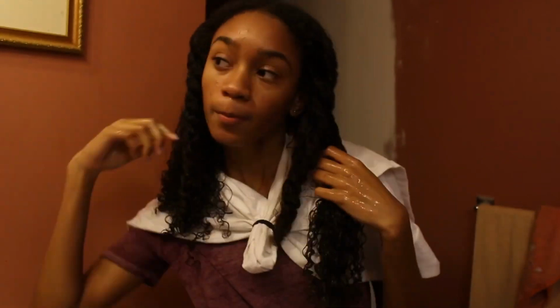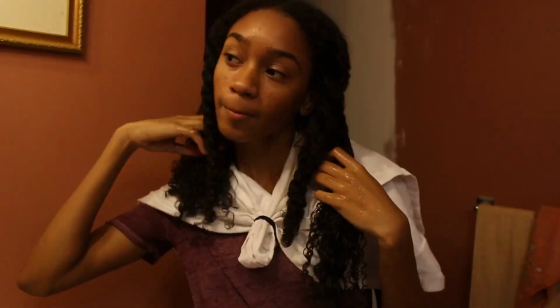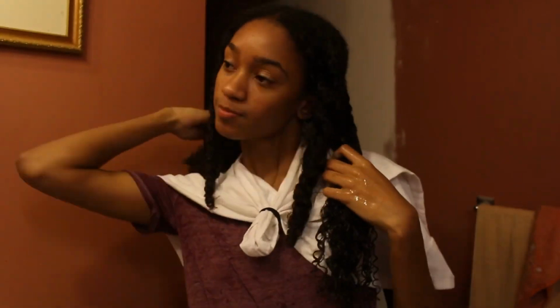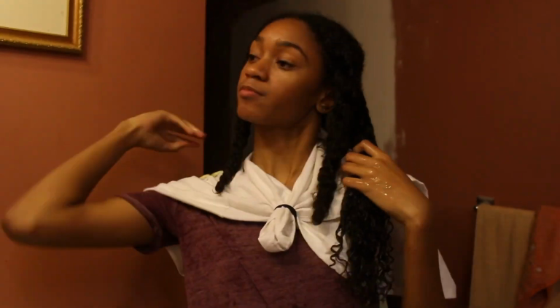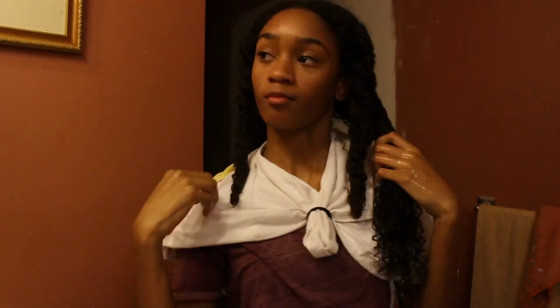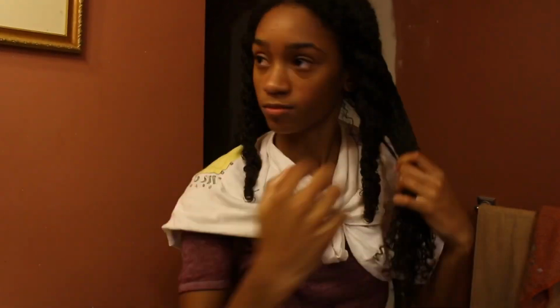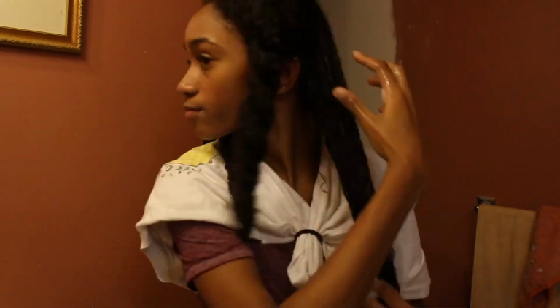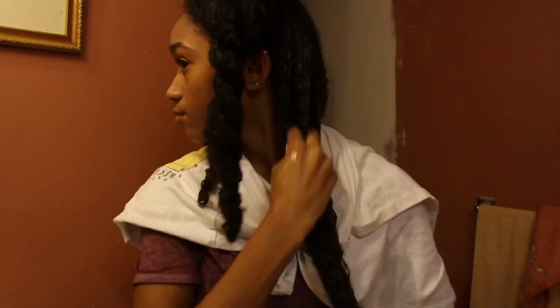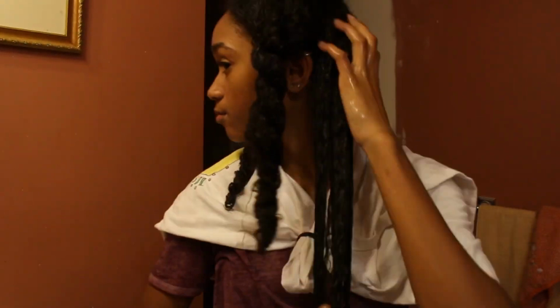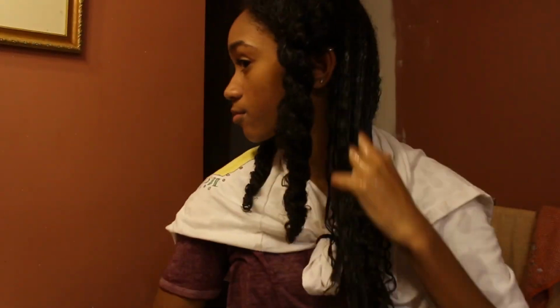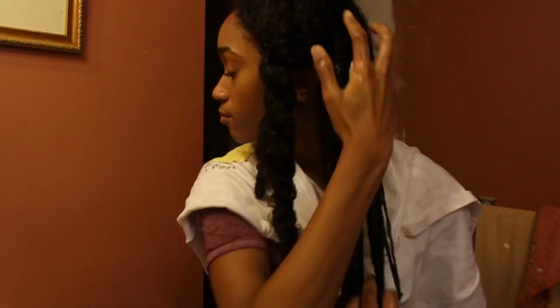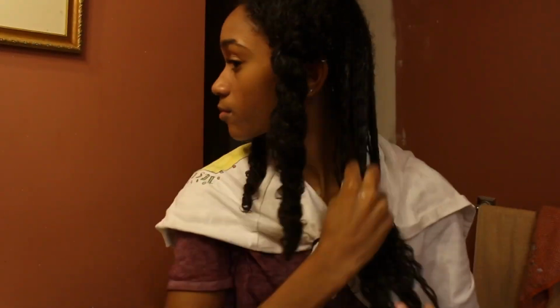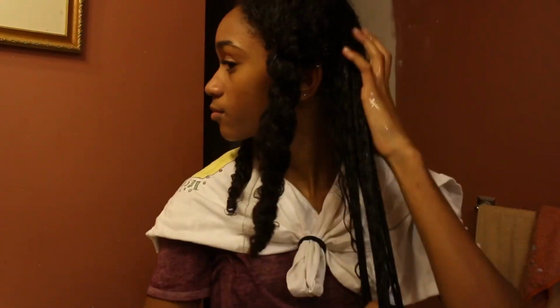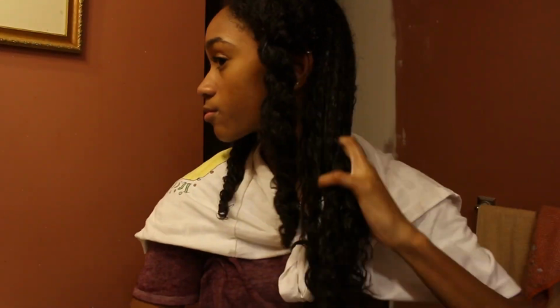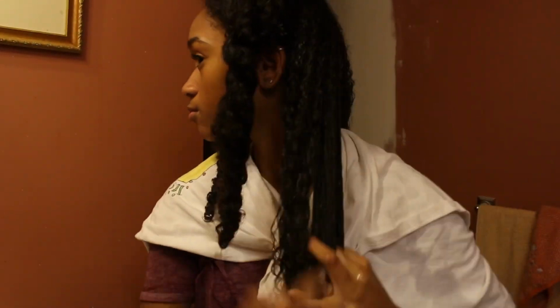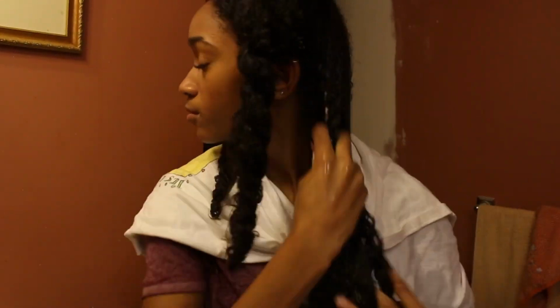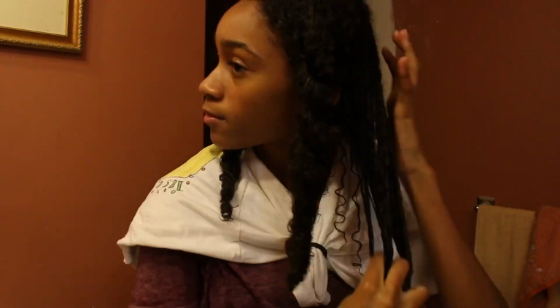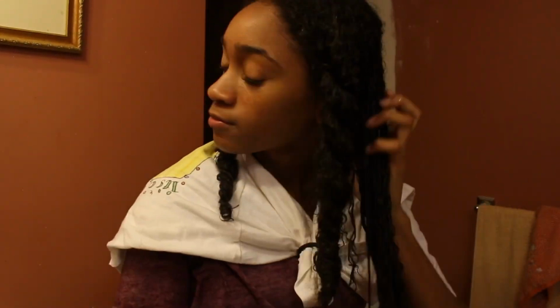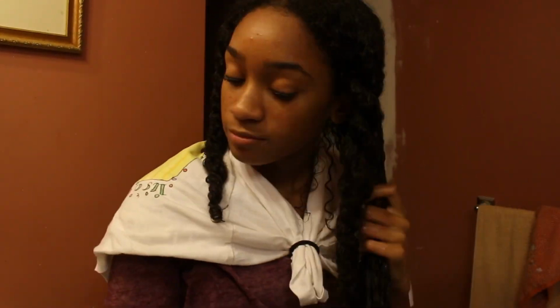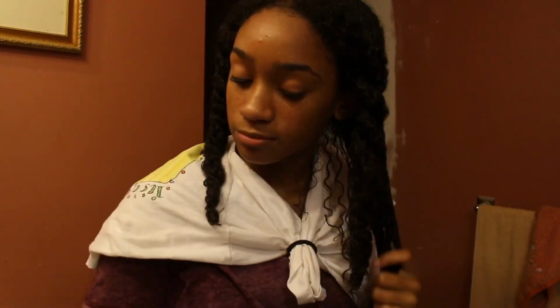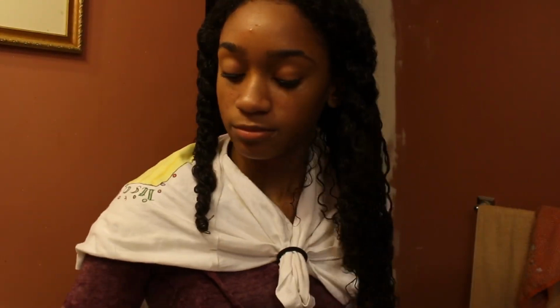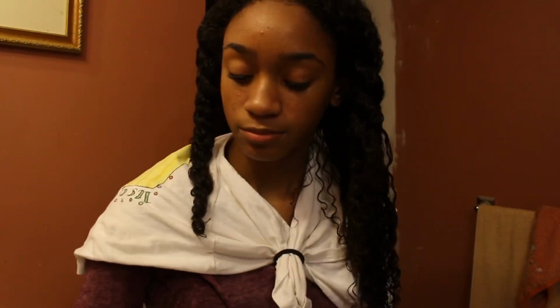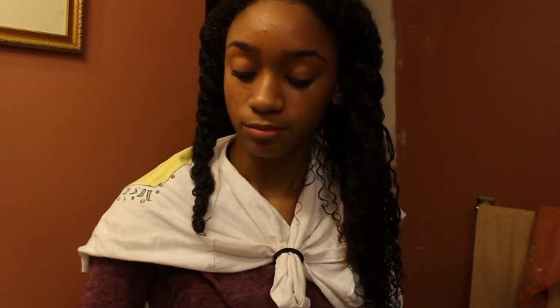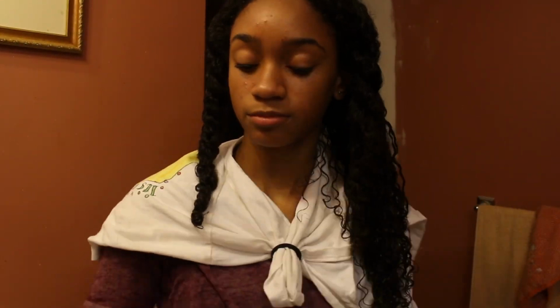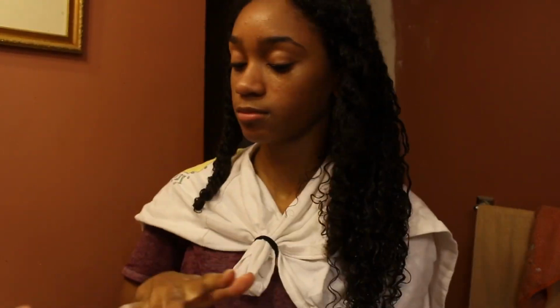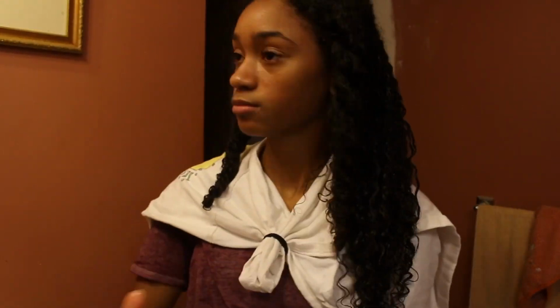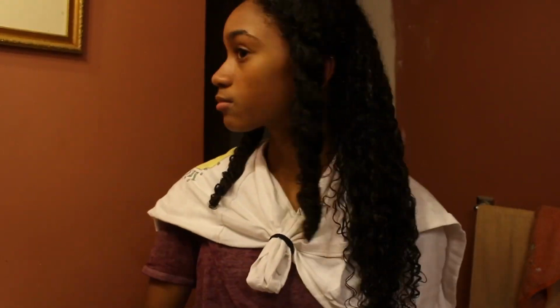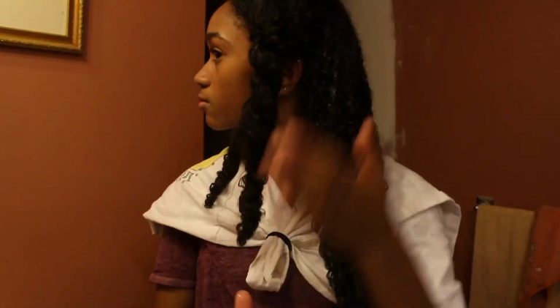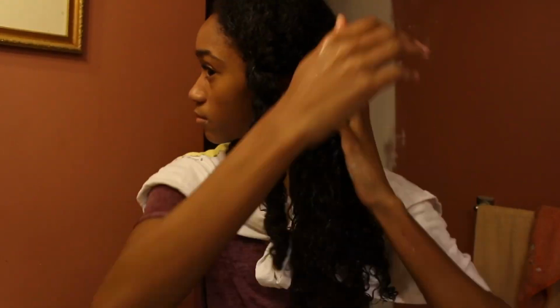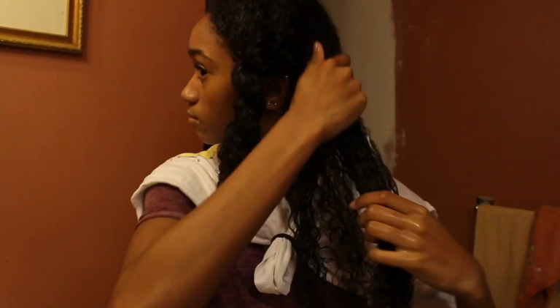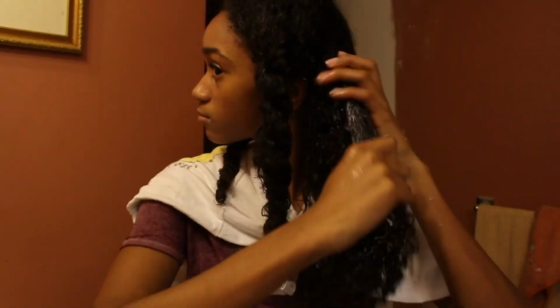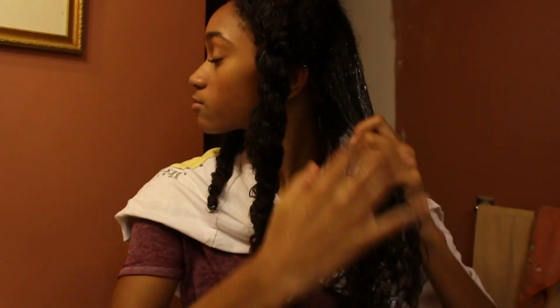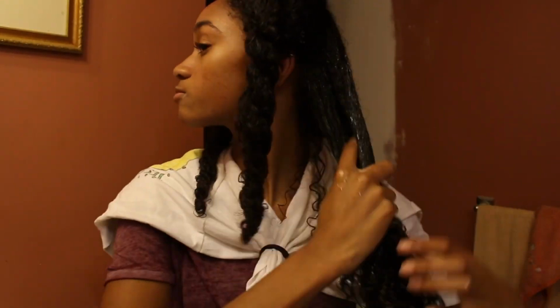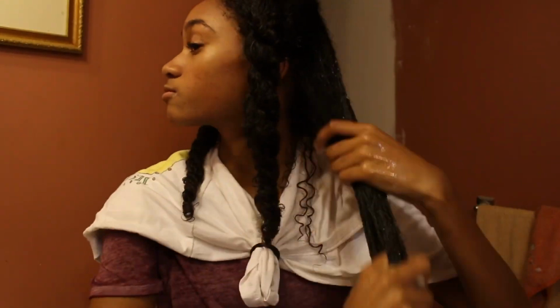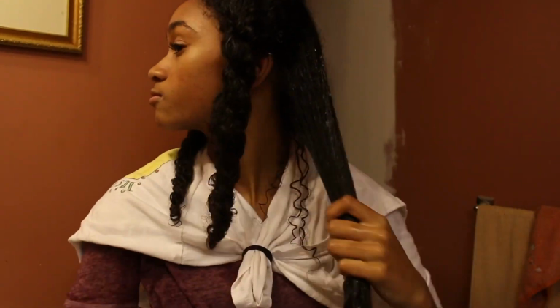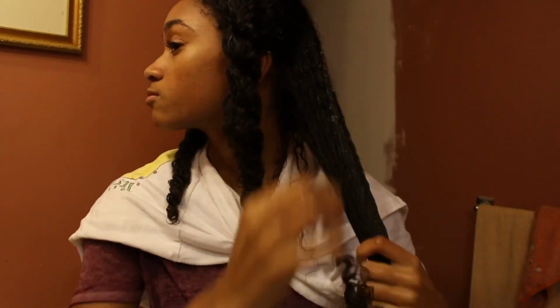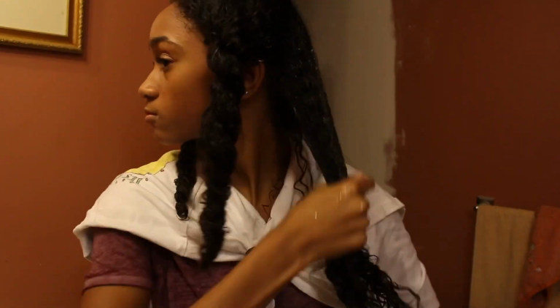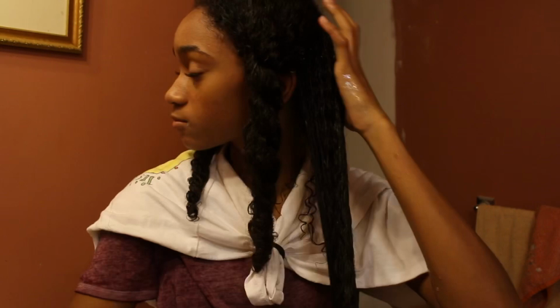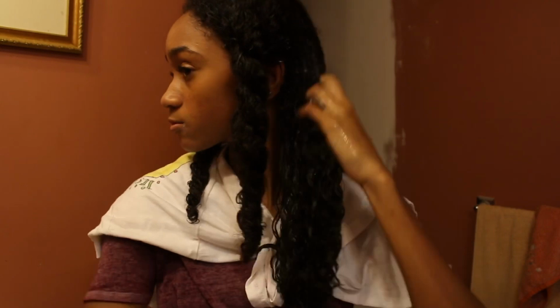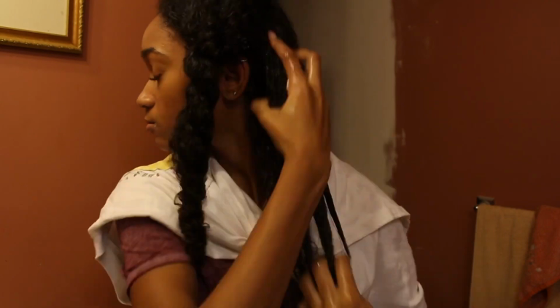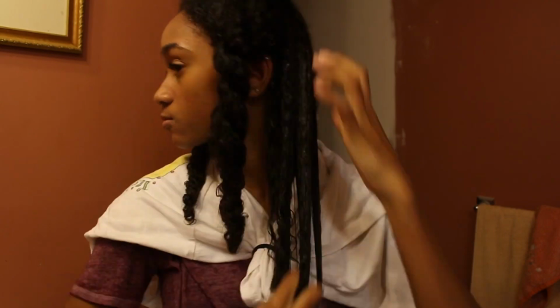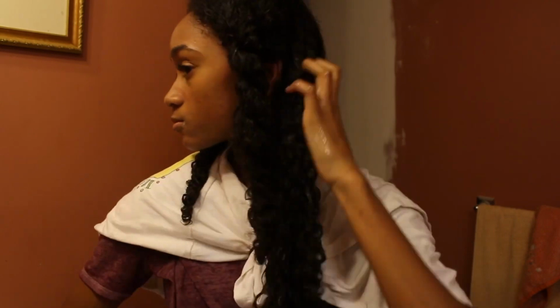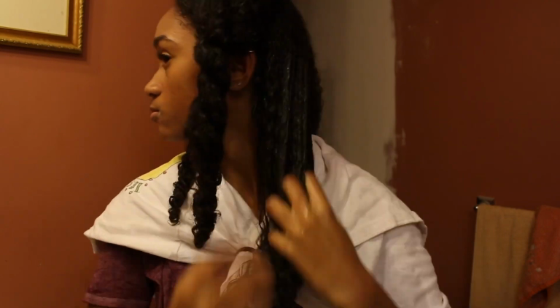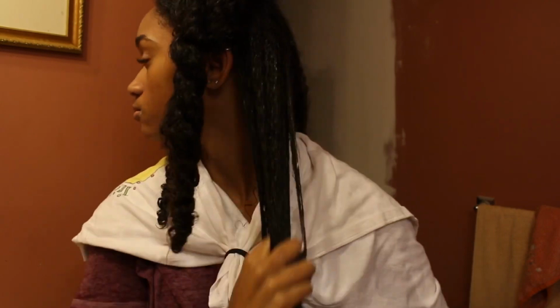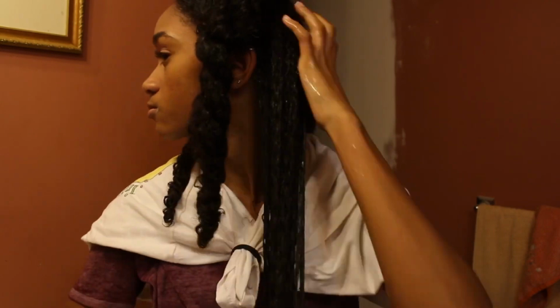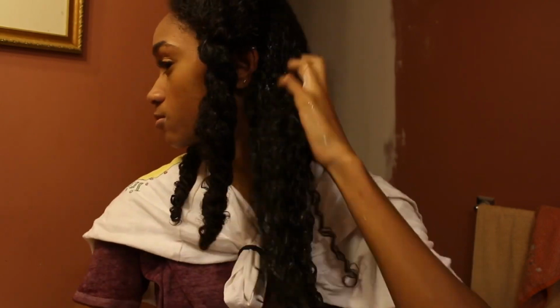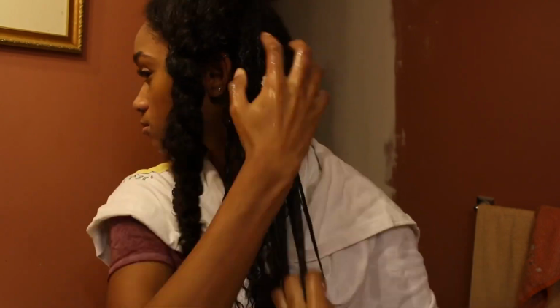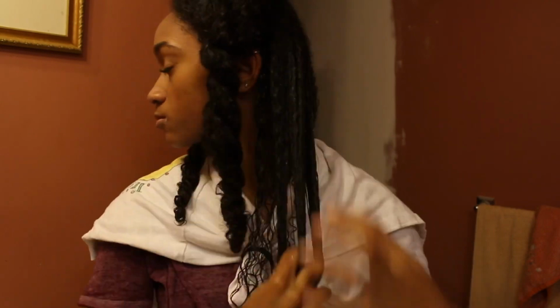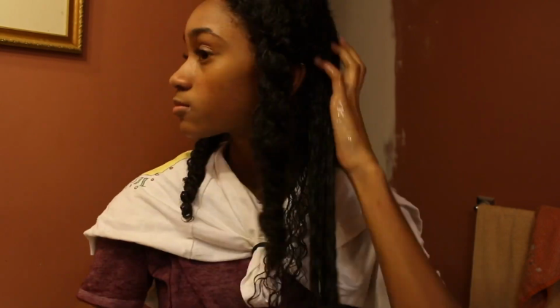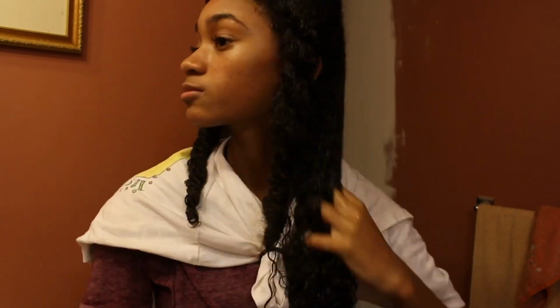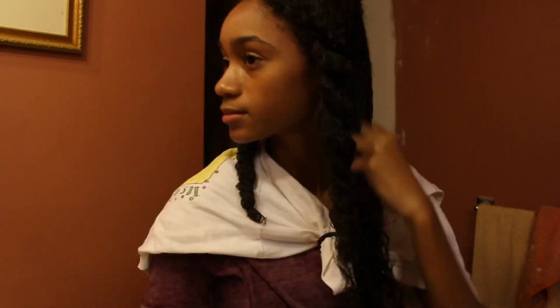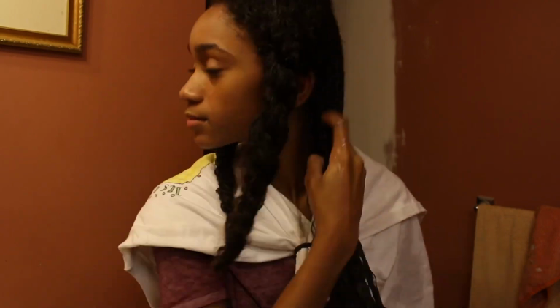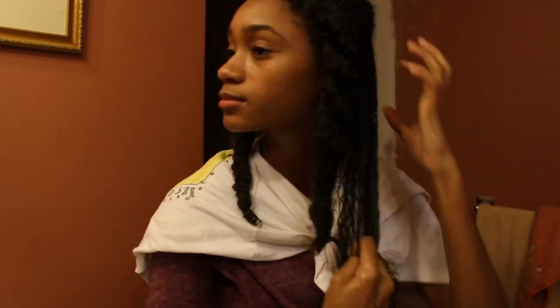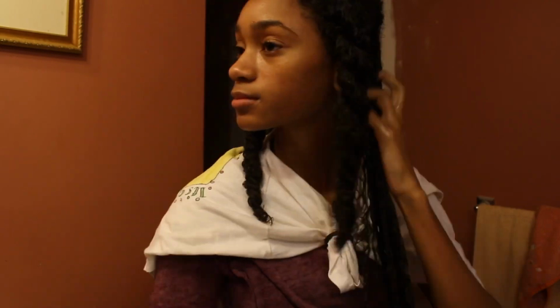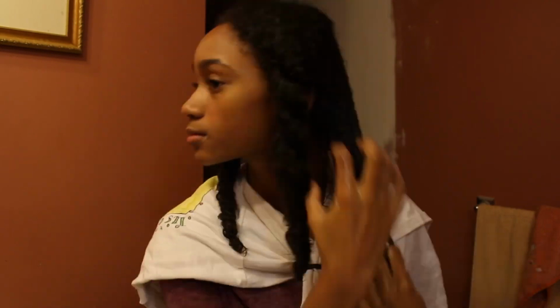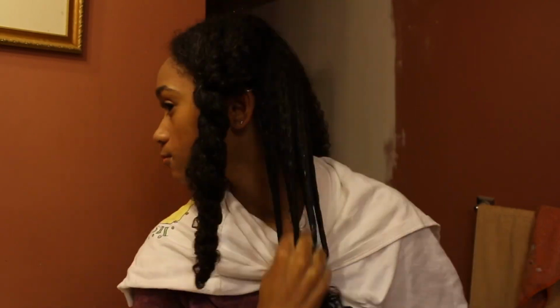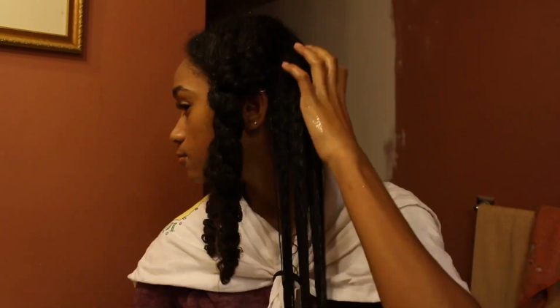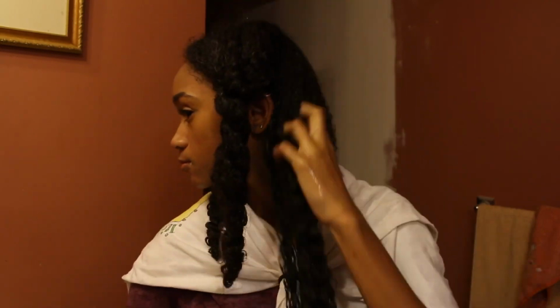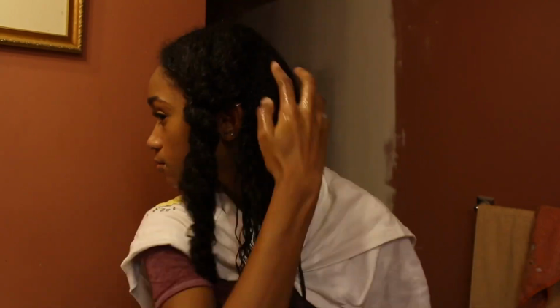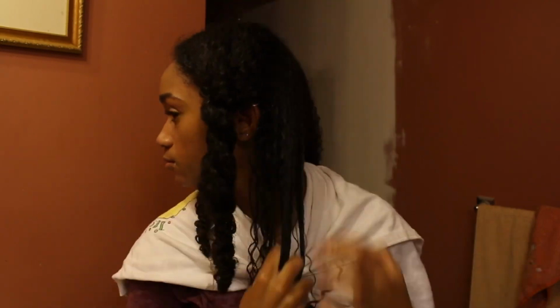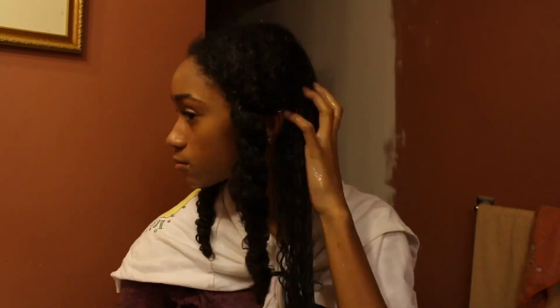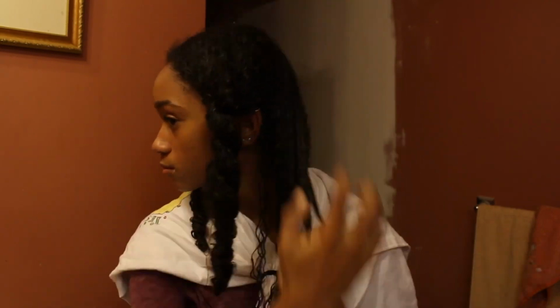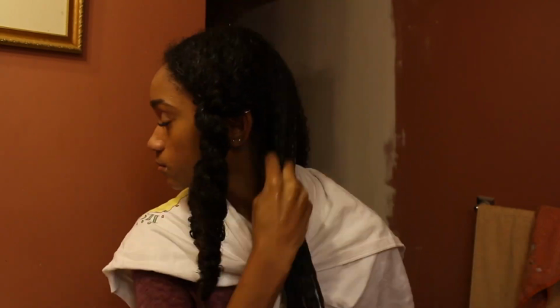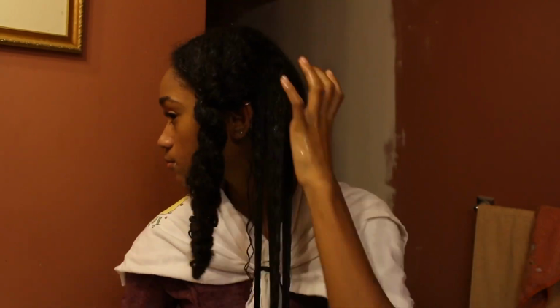Just like the other product, I'm also raking this gel into my hair because that's what gives me the most definition.